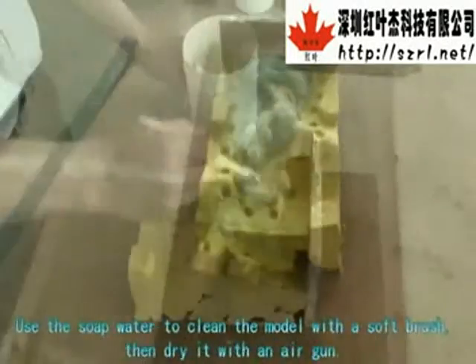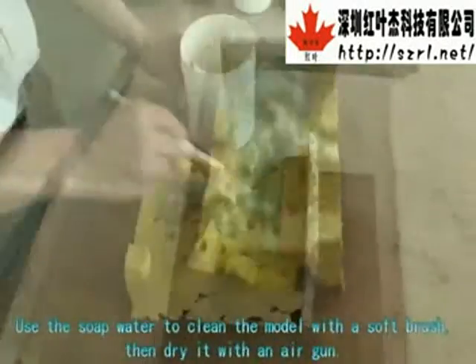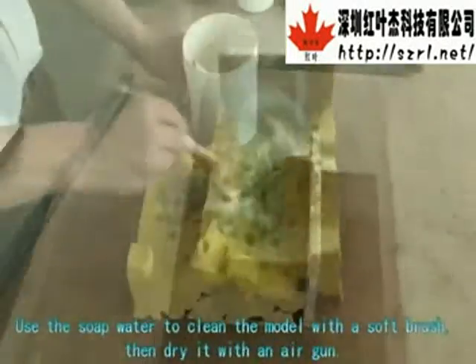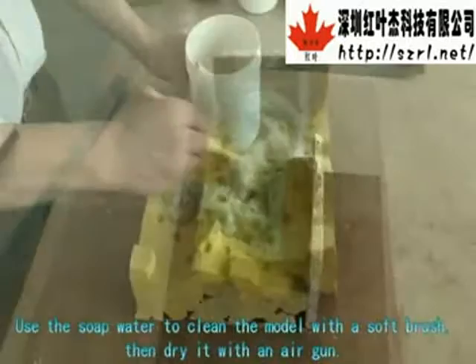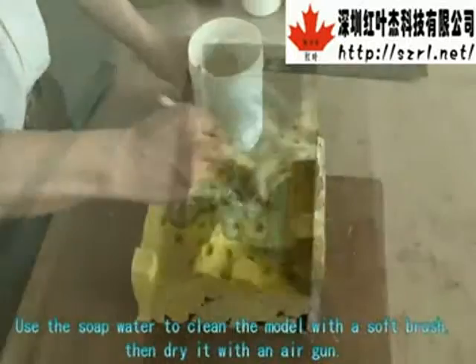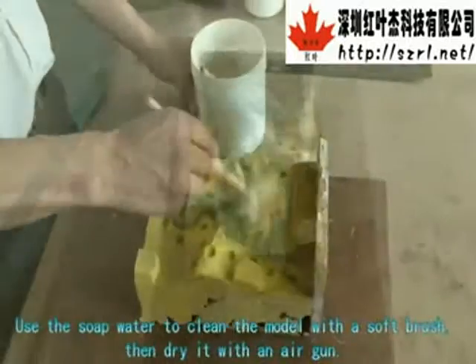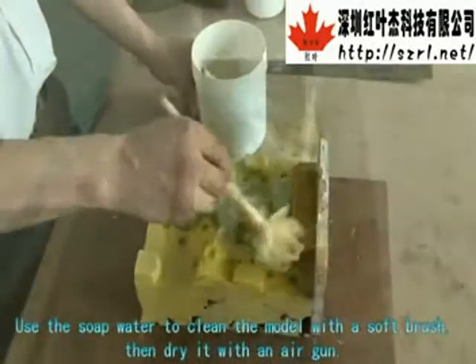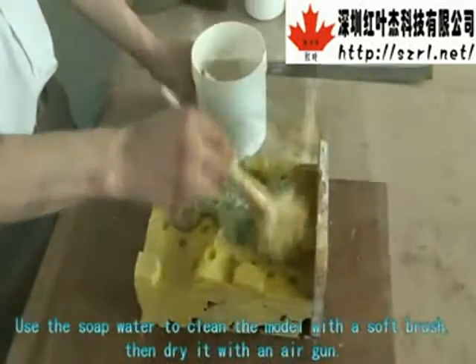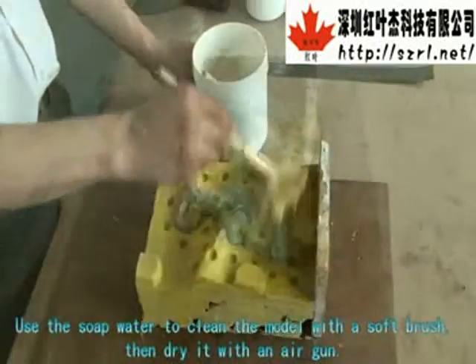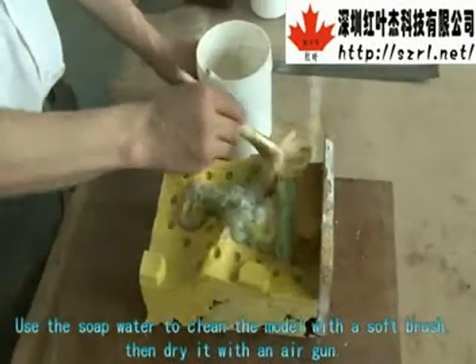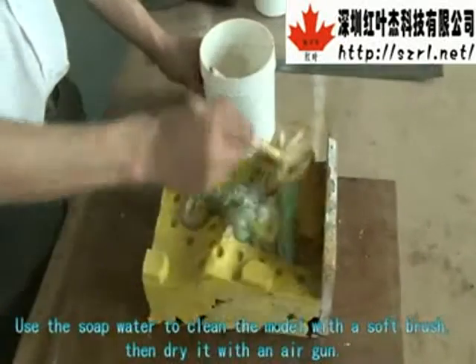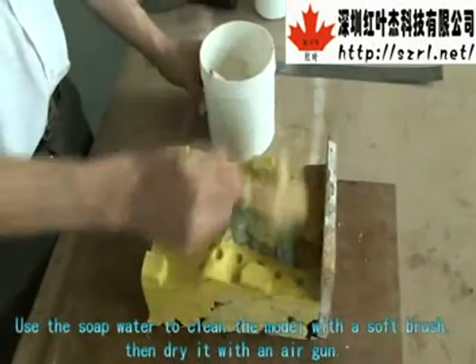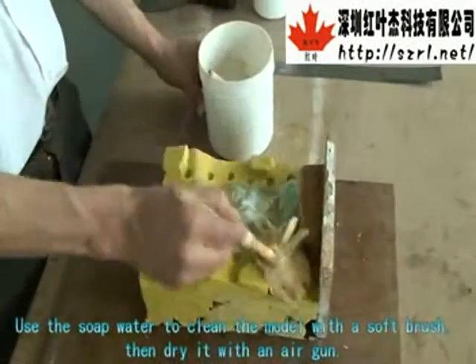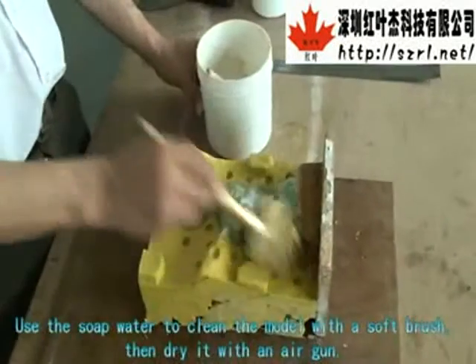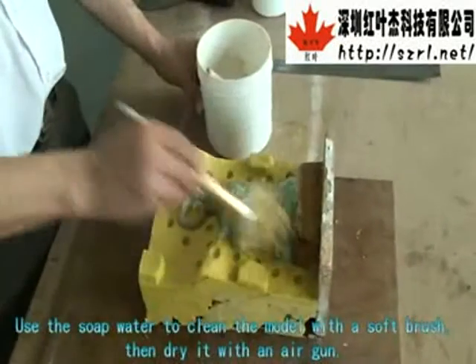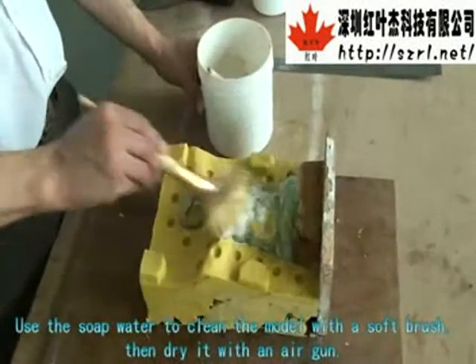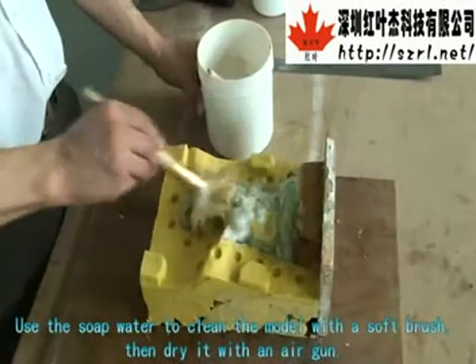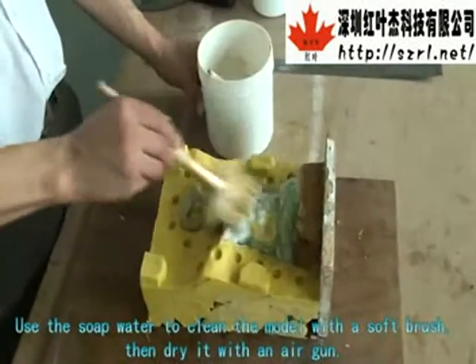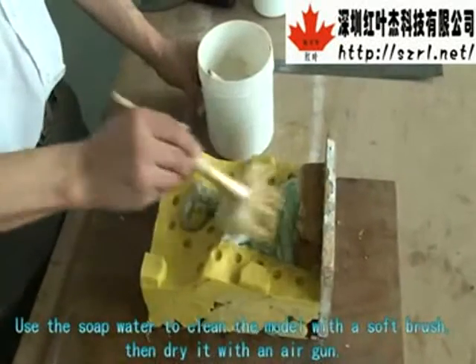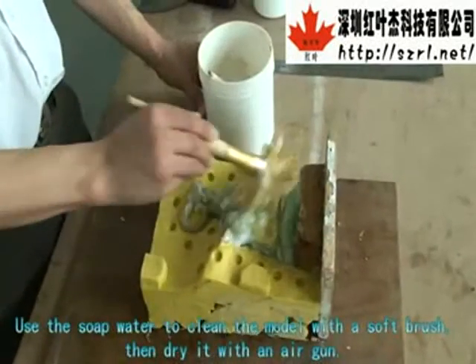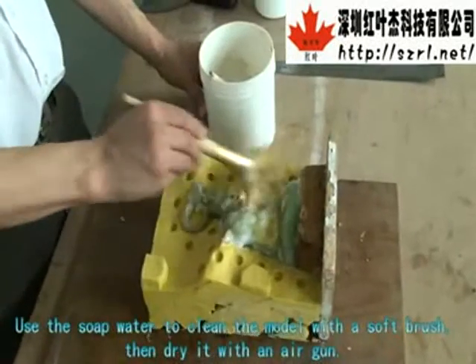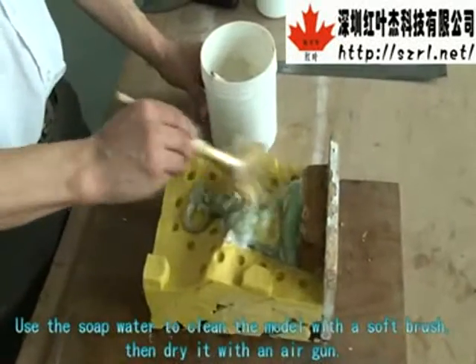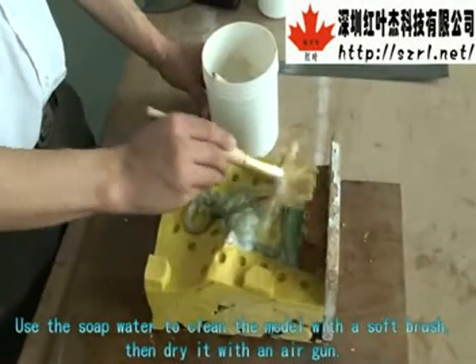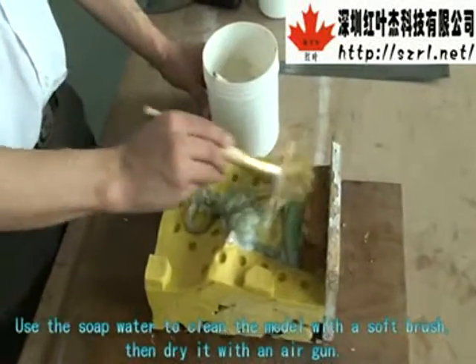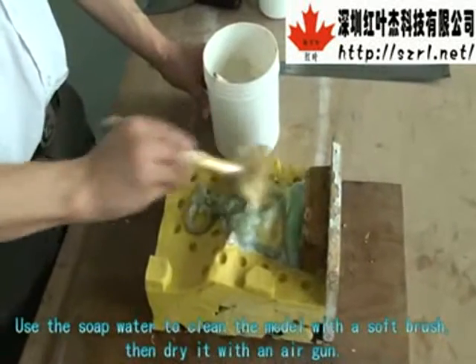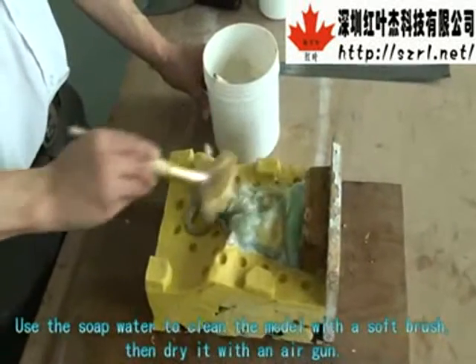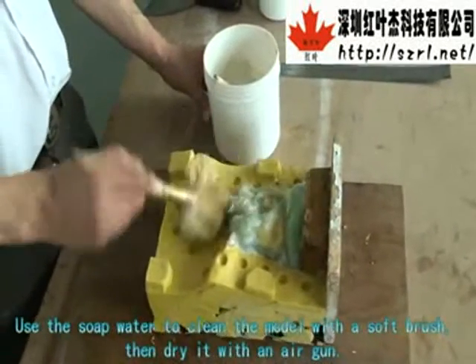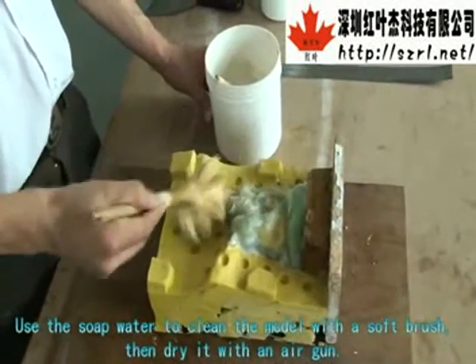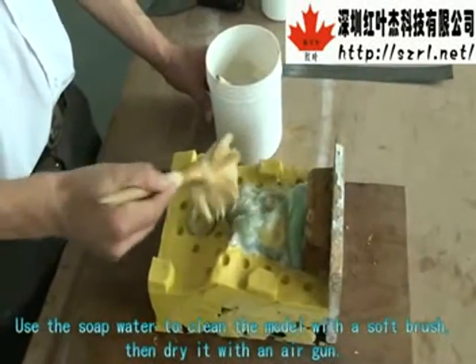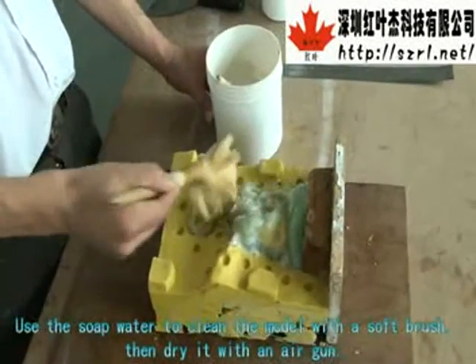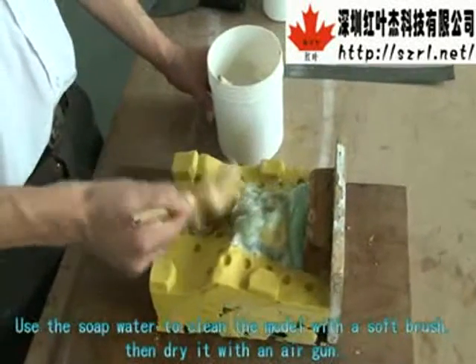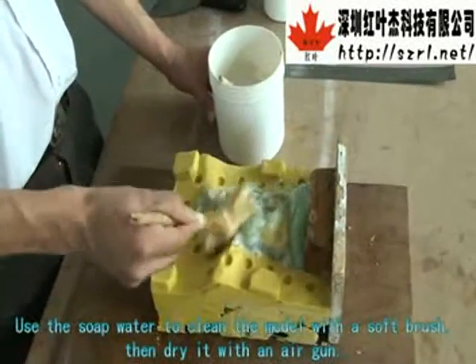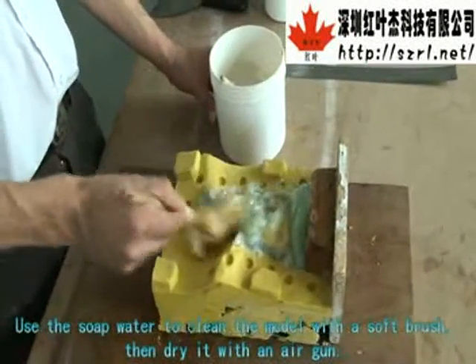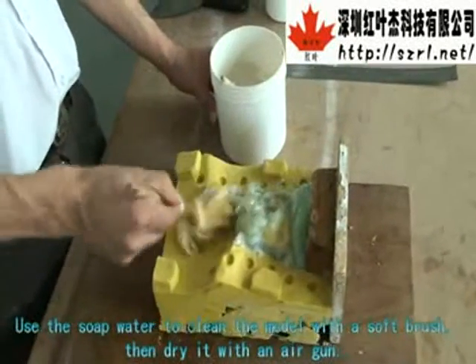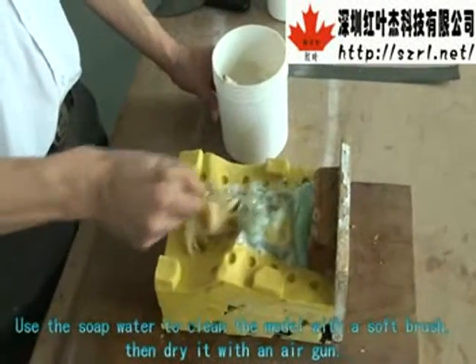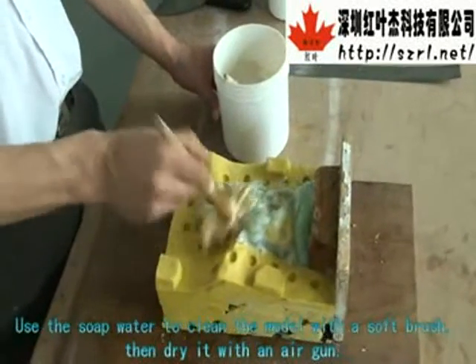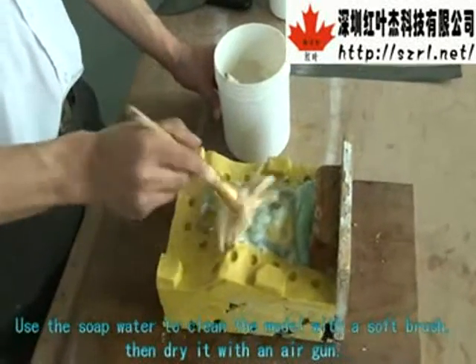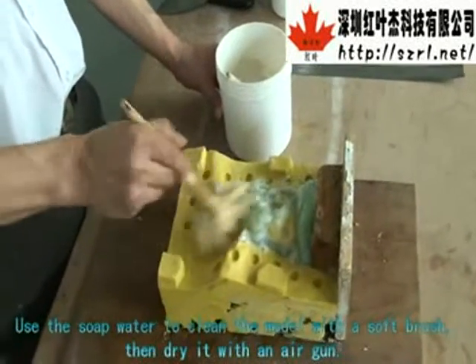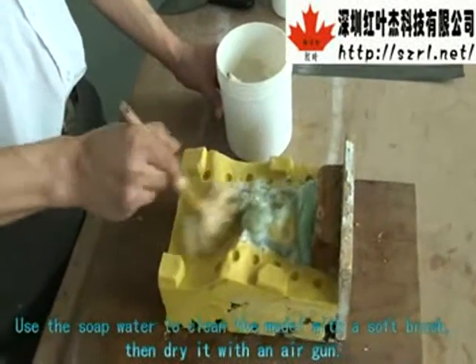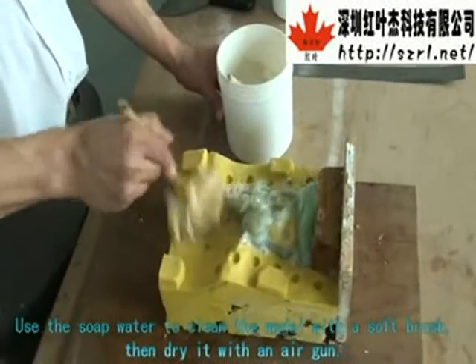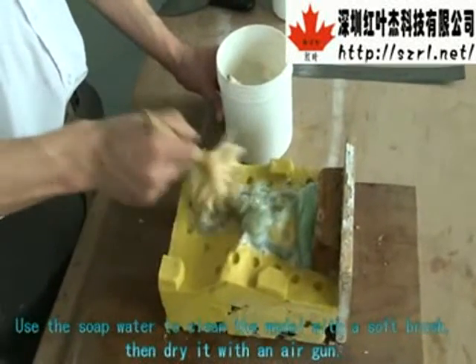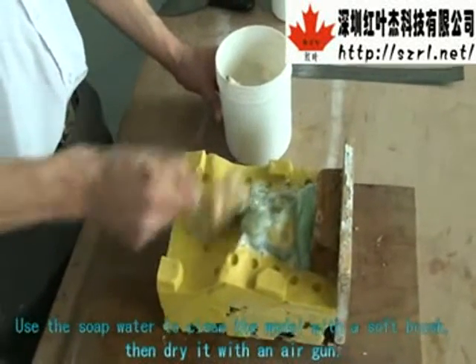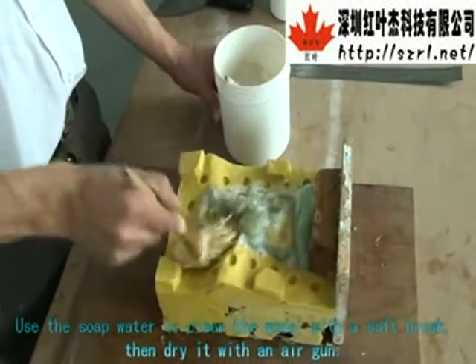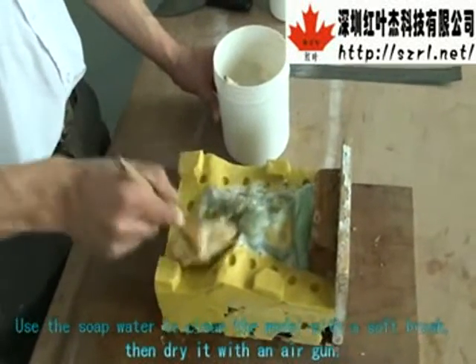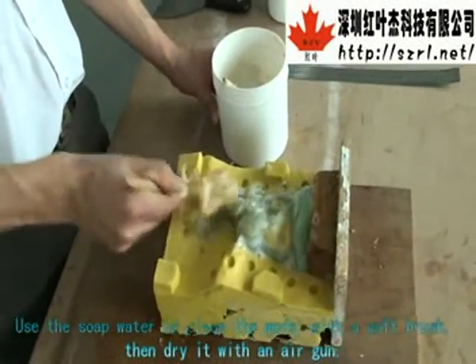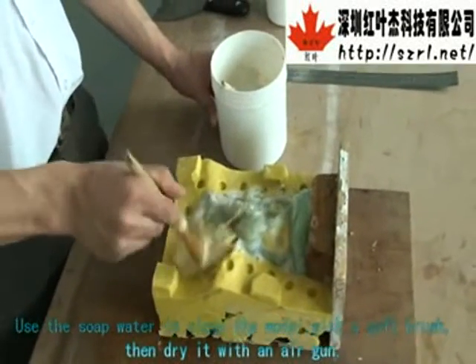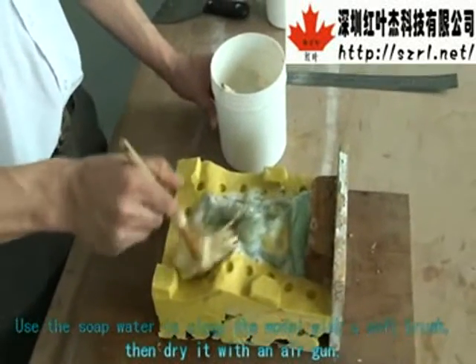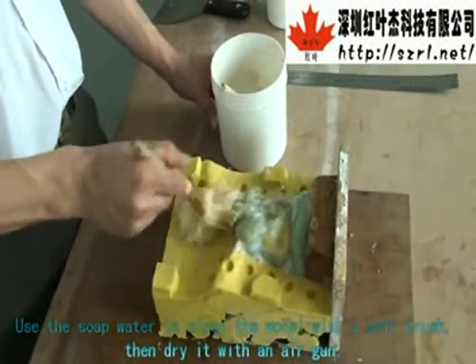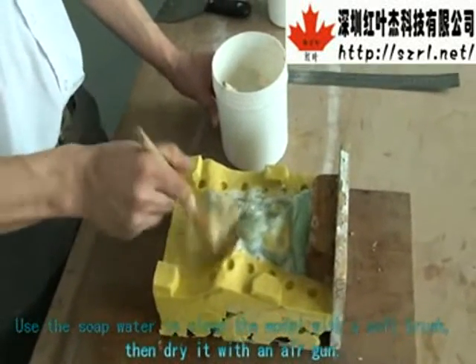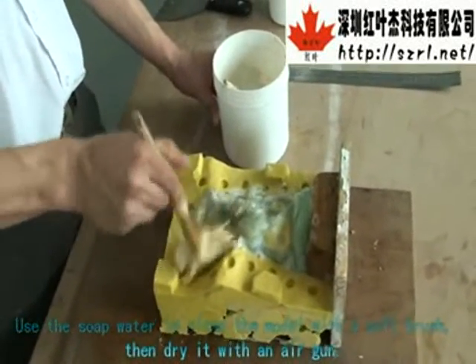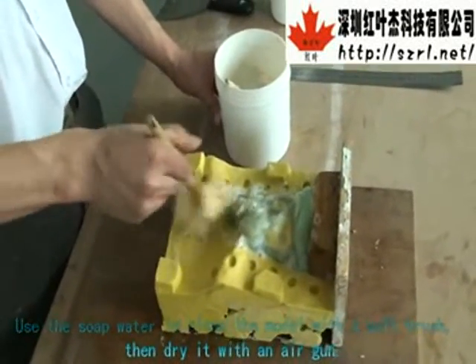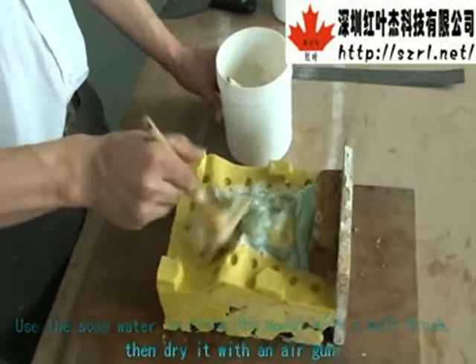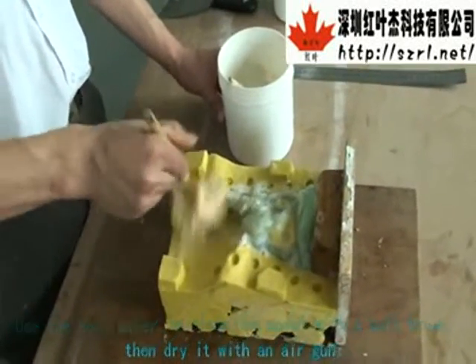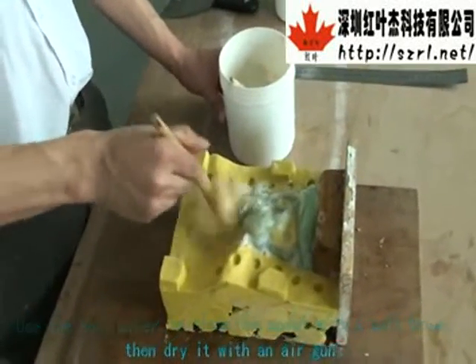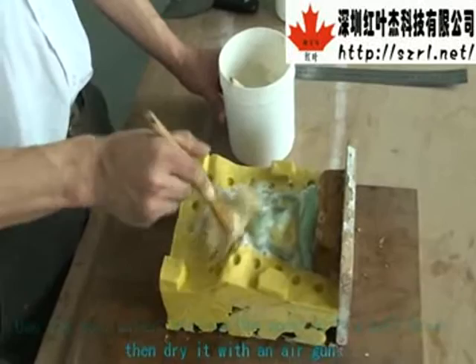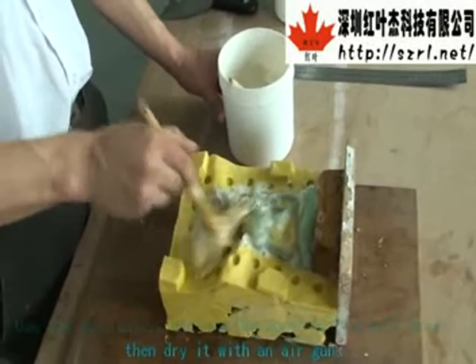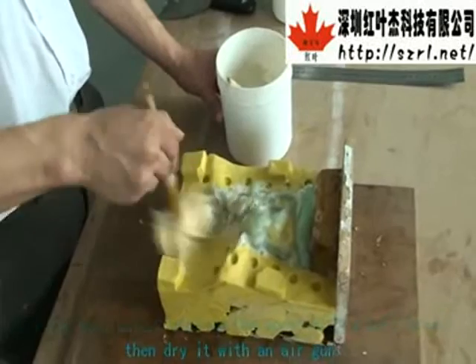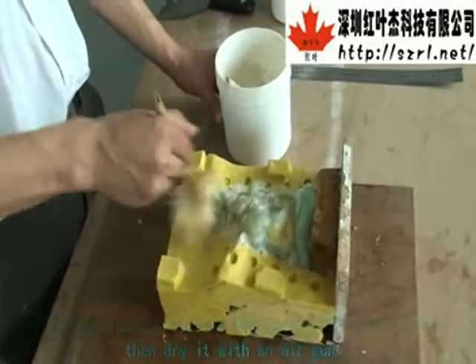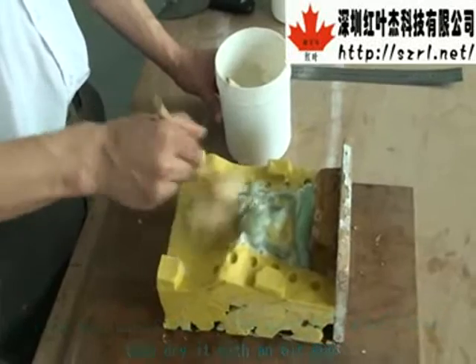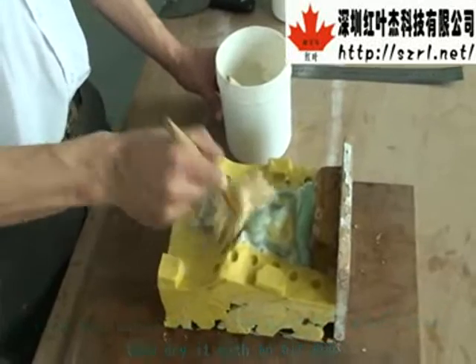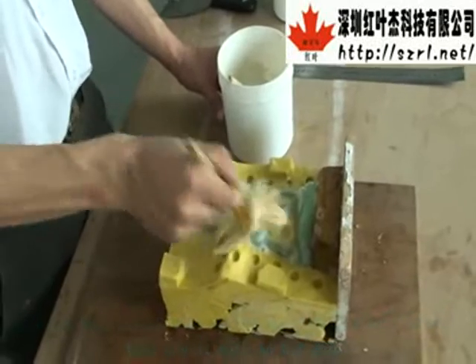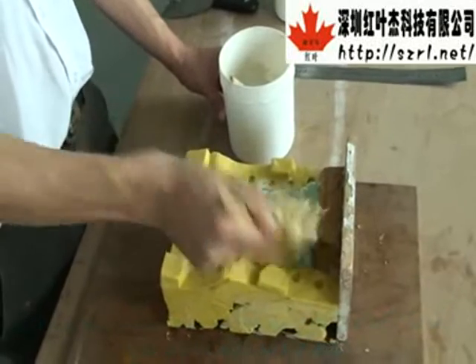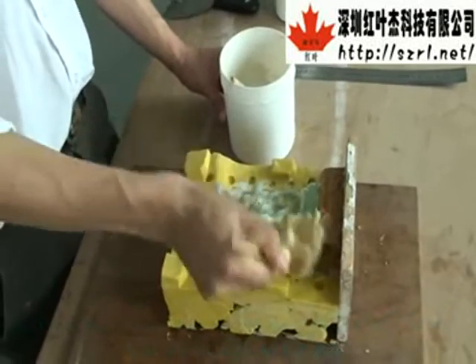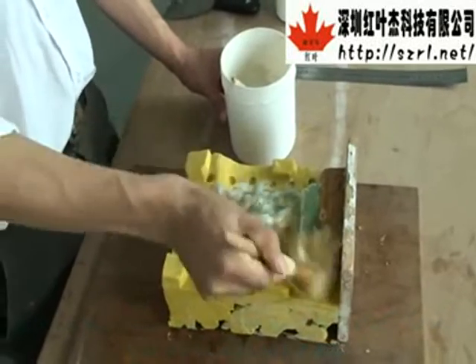Use soap water to clean the model with a soft brush, then dry it with a layer gun.